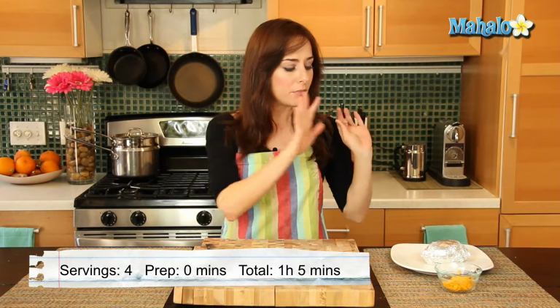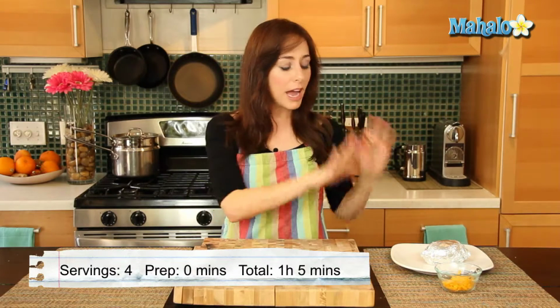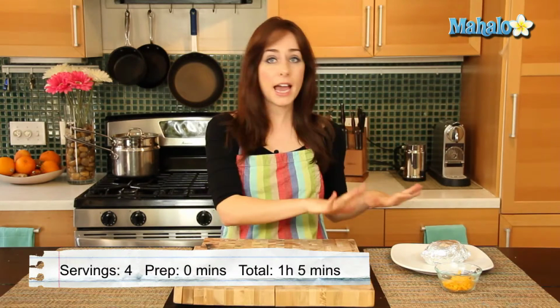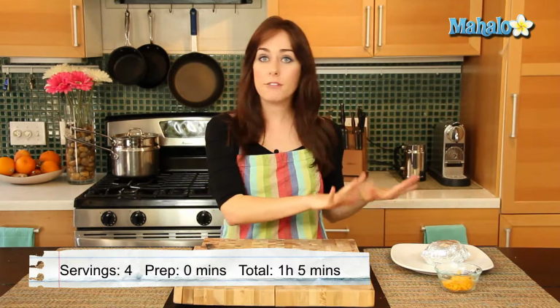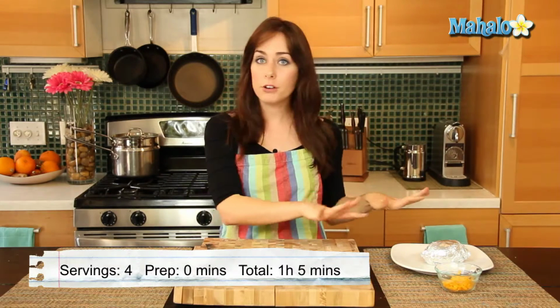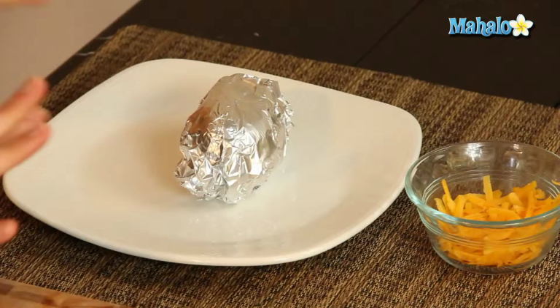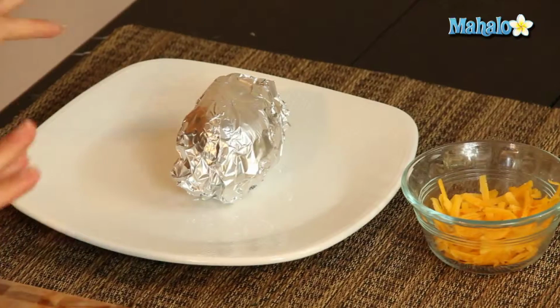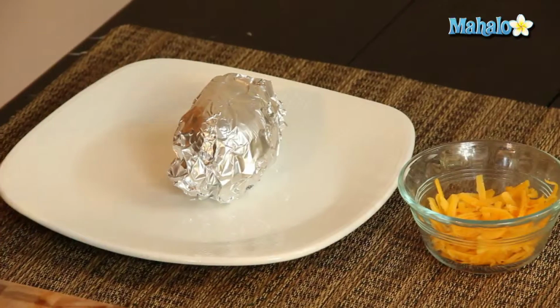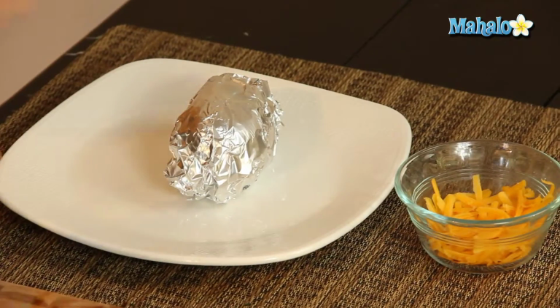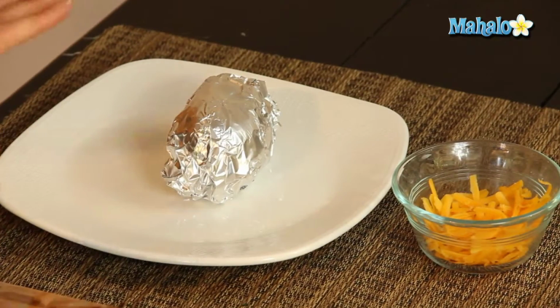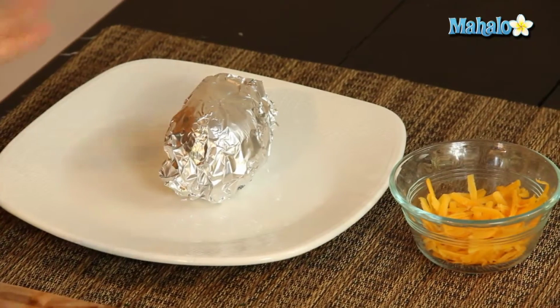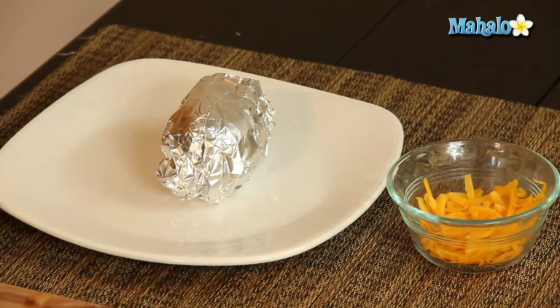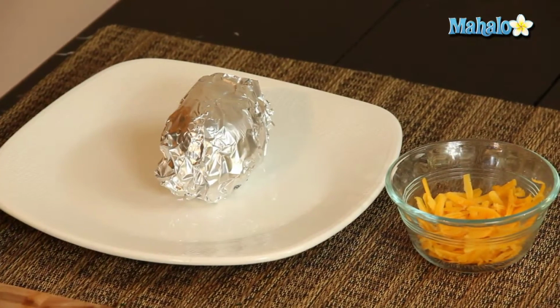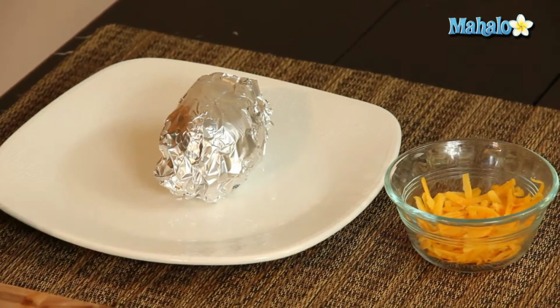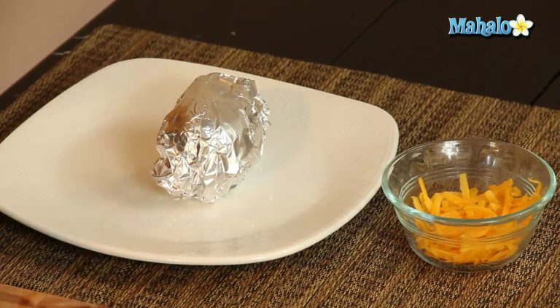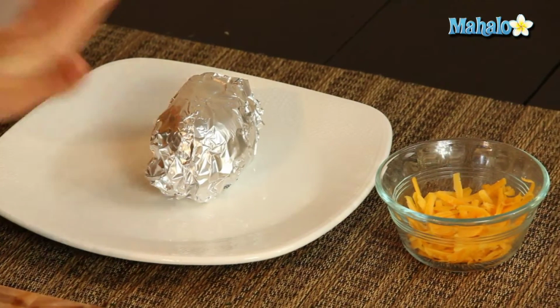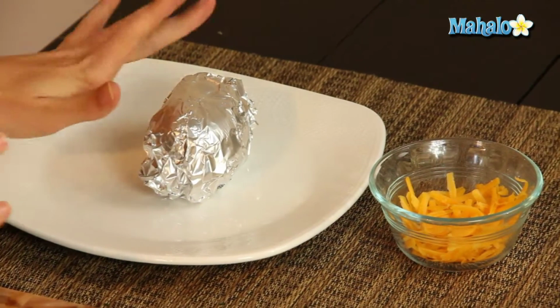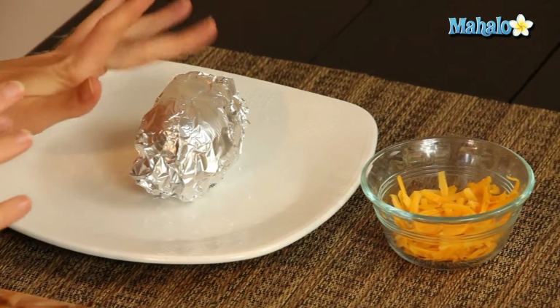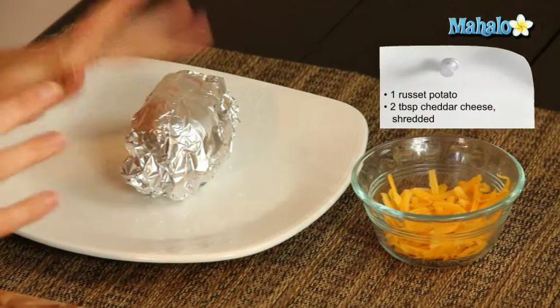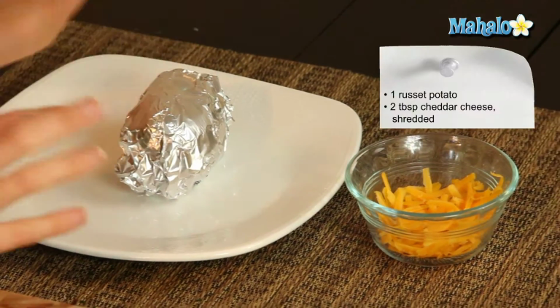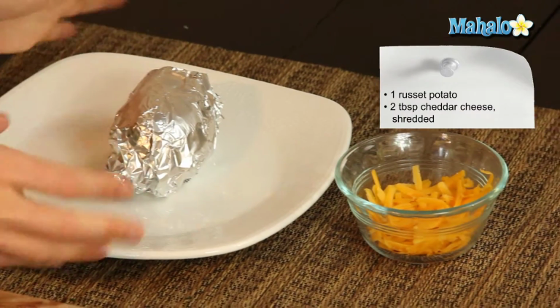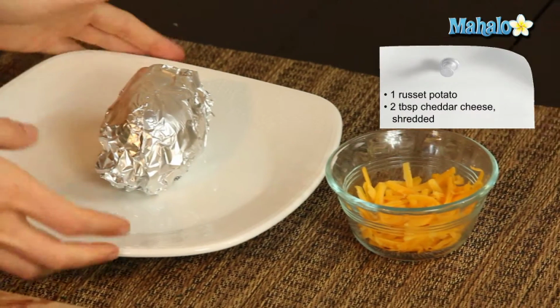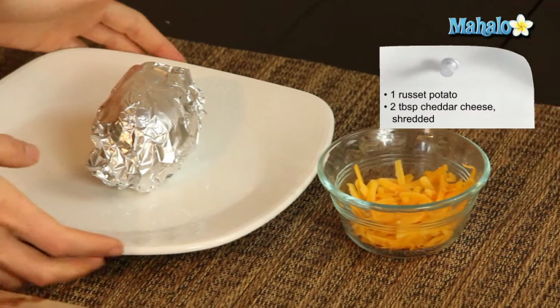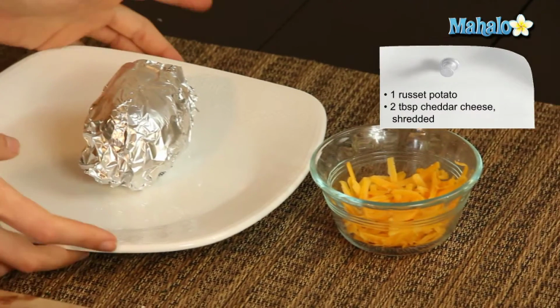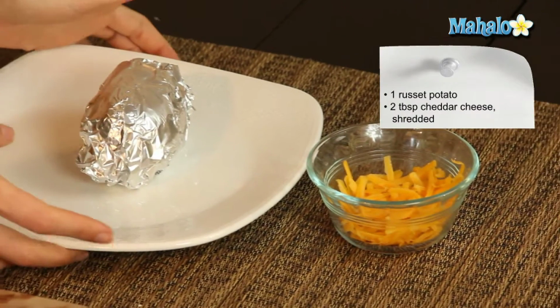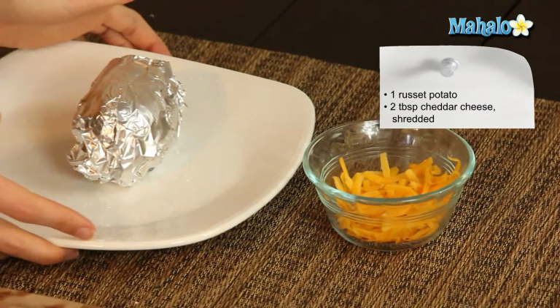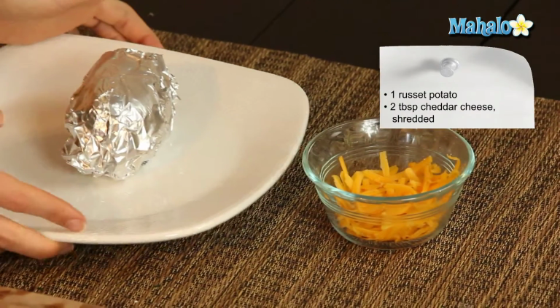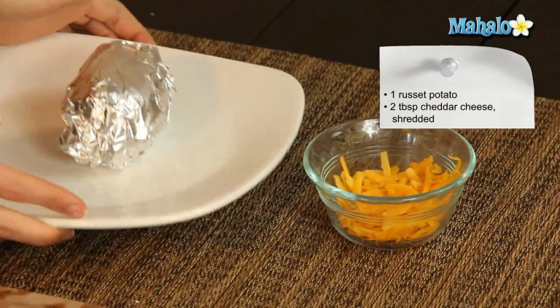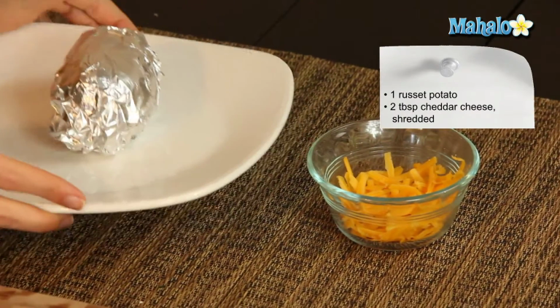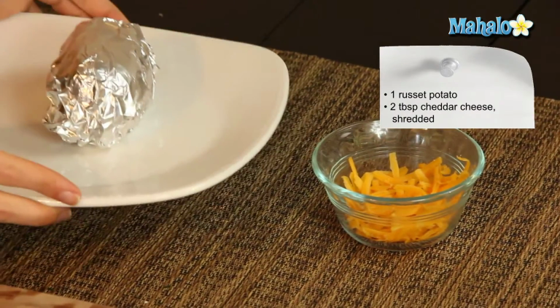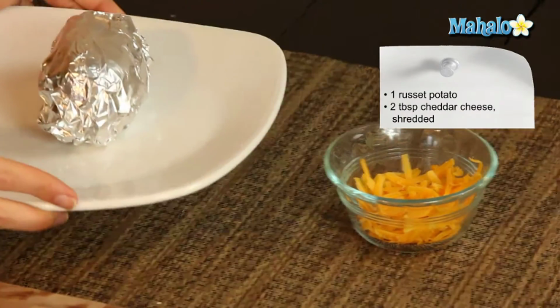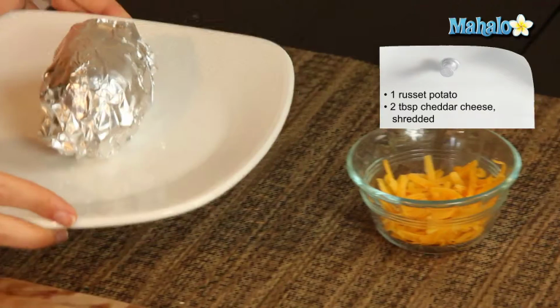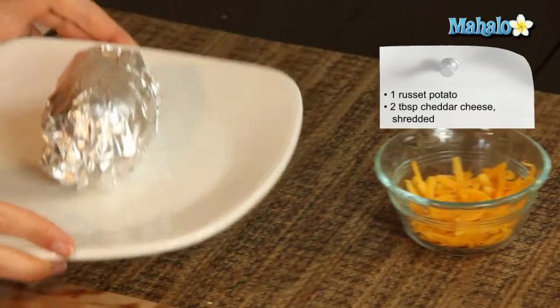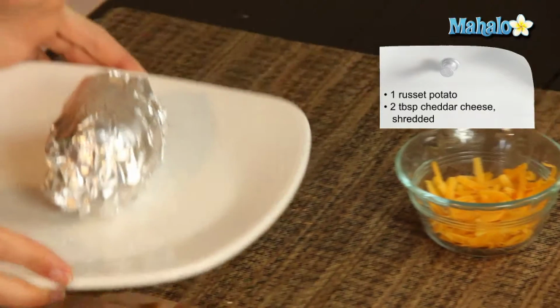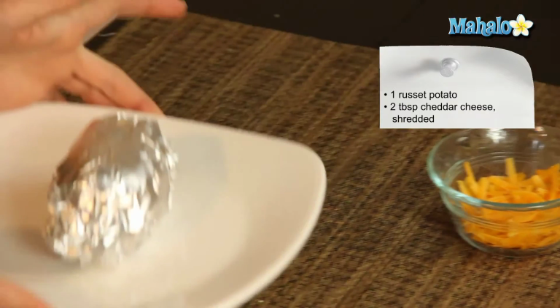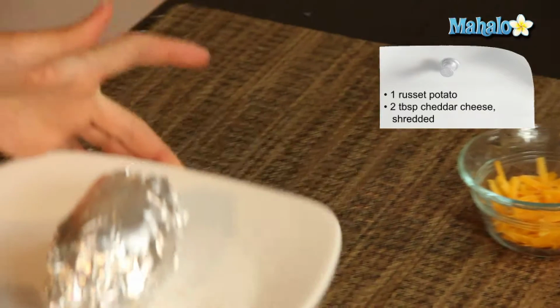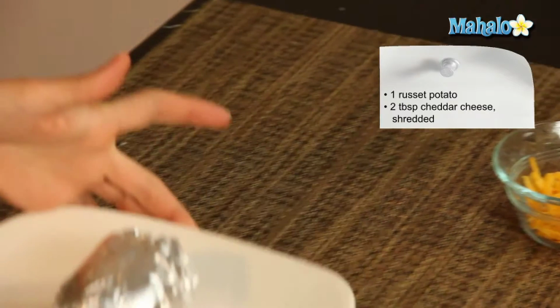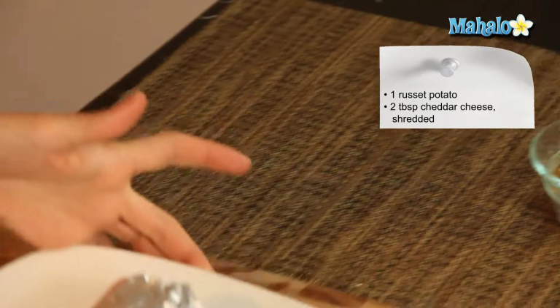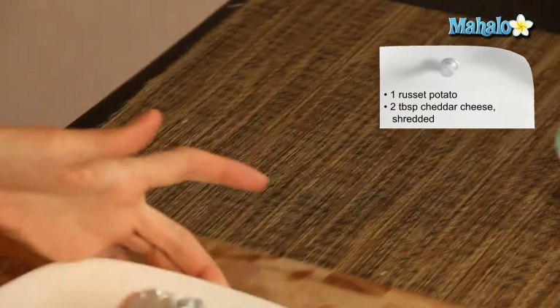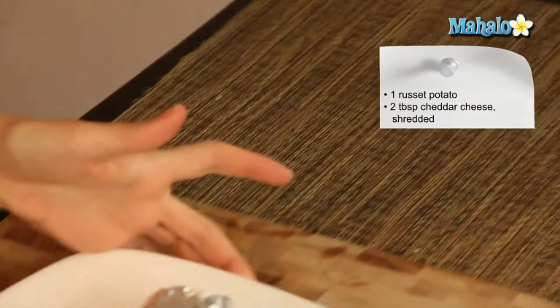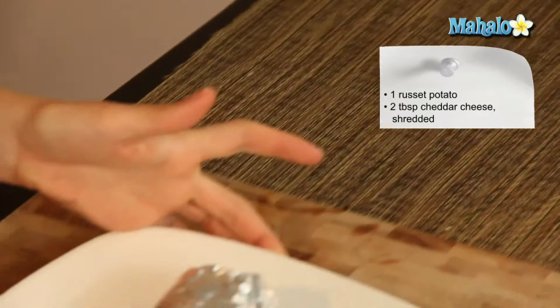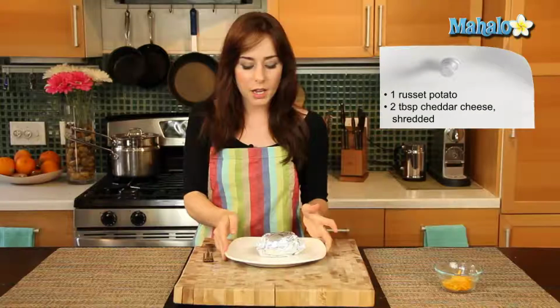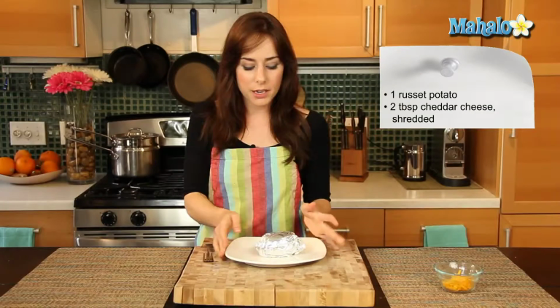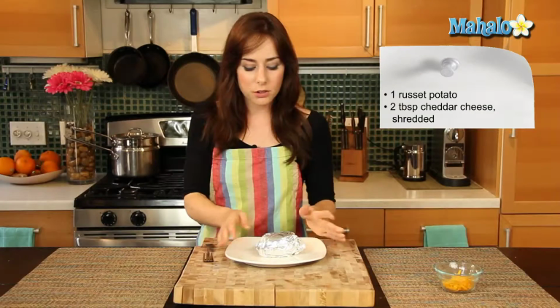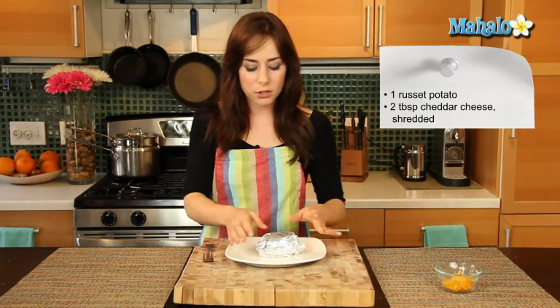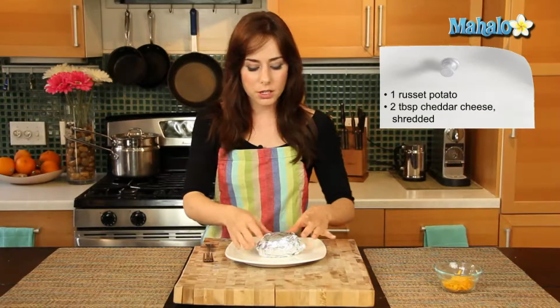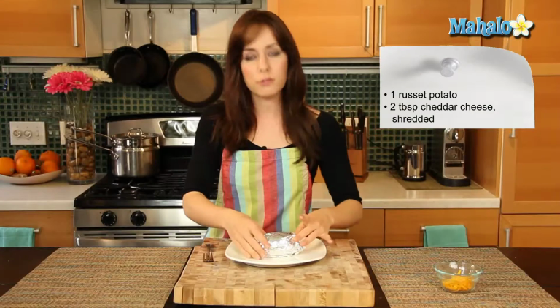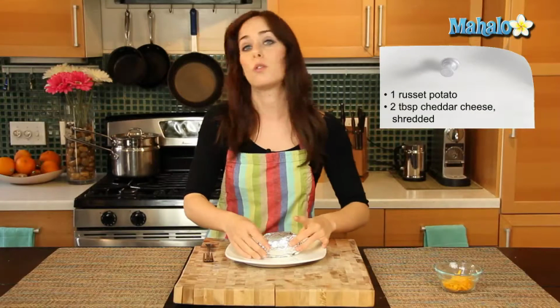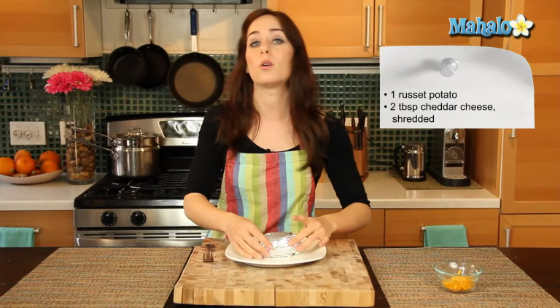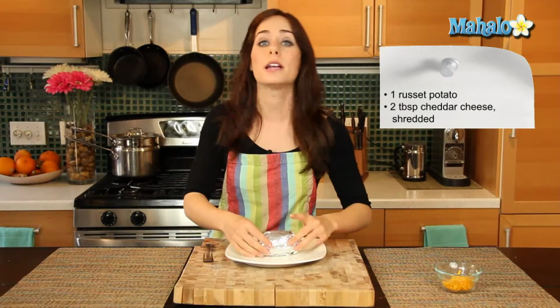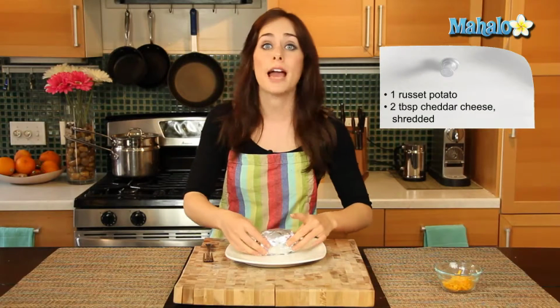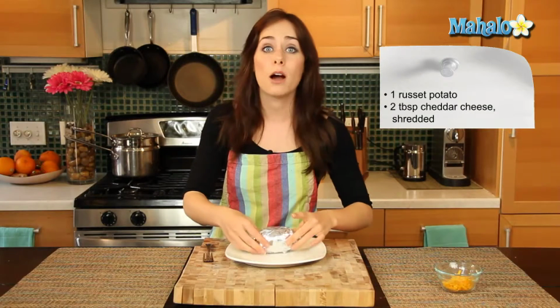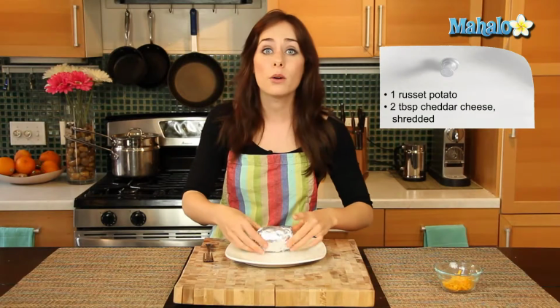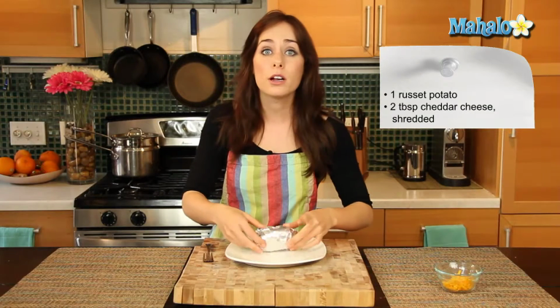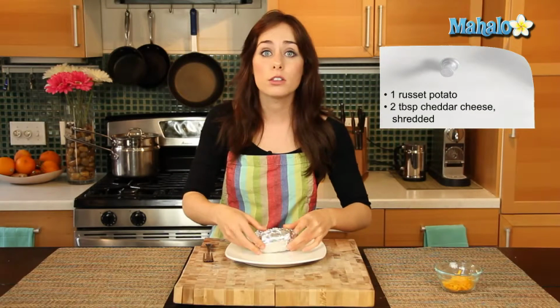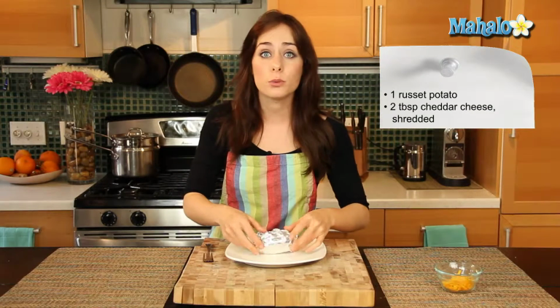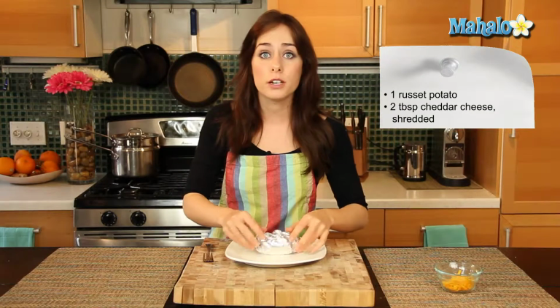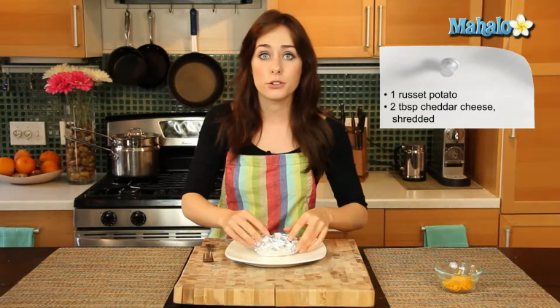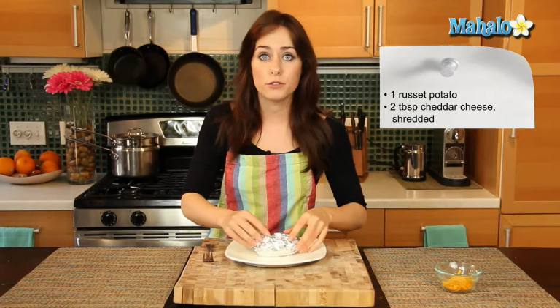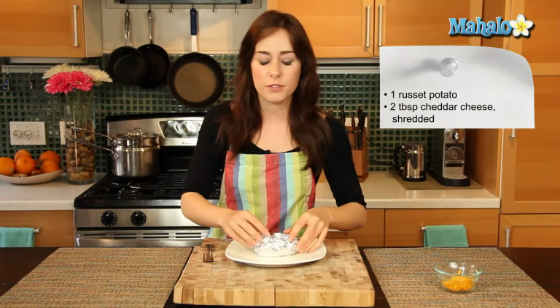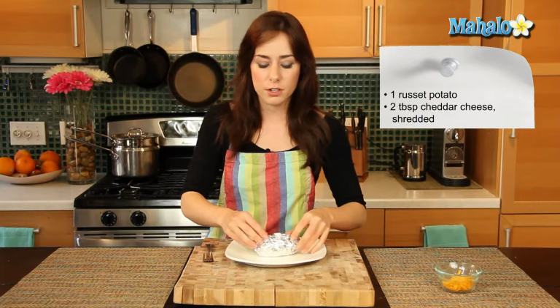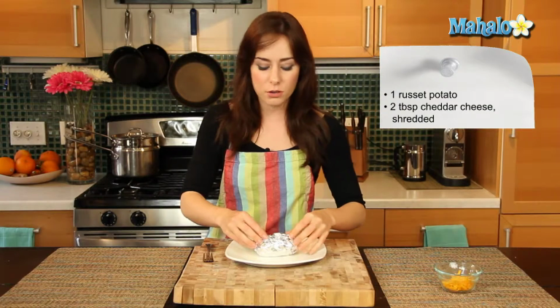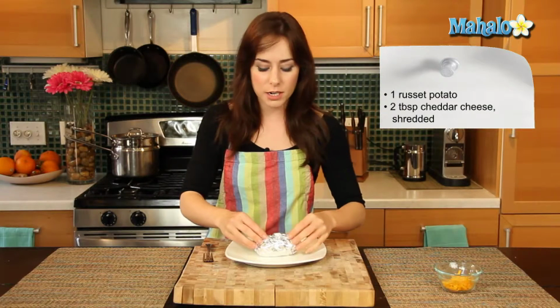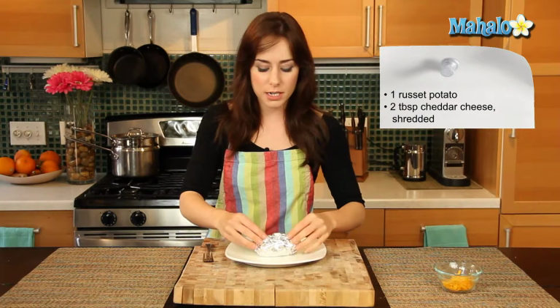I have our ingredients laid out here. I have this baked potato fresh out of the oven. I cooked it for an hour at 350 degrees.